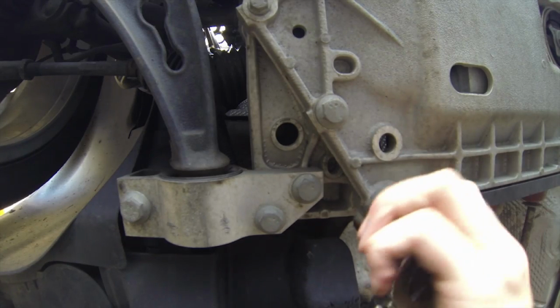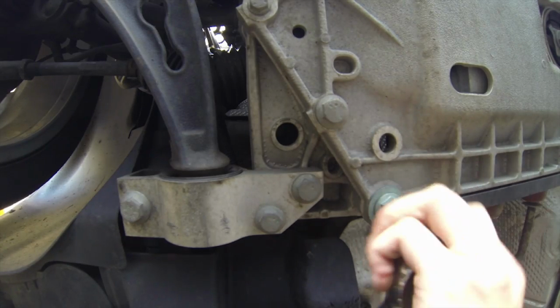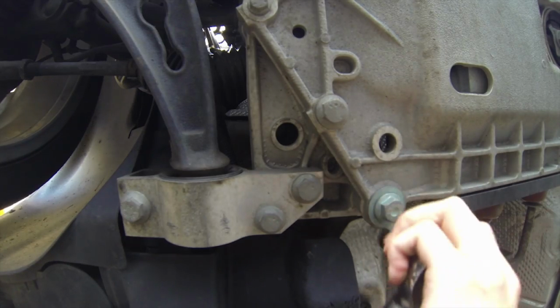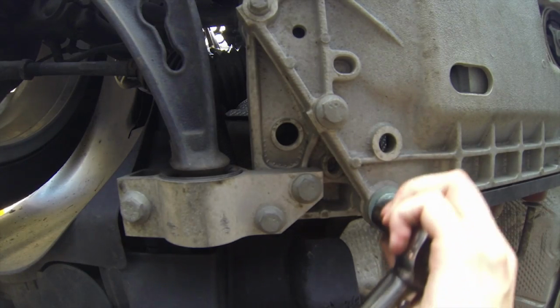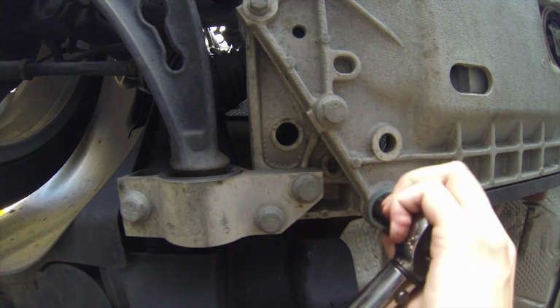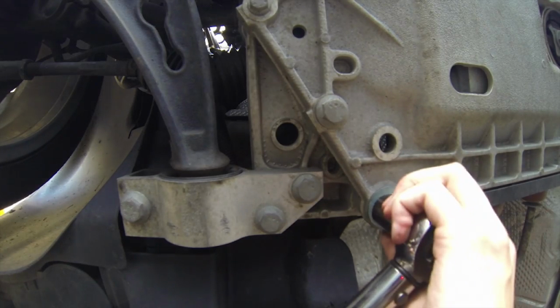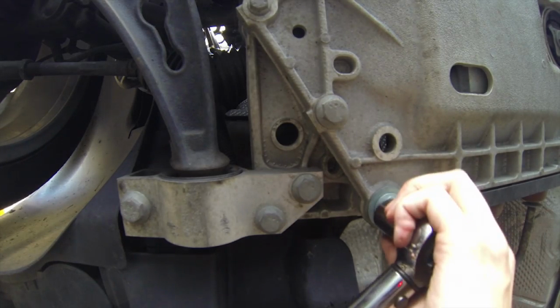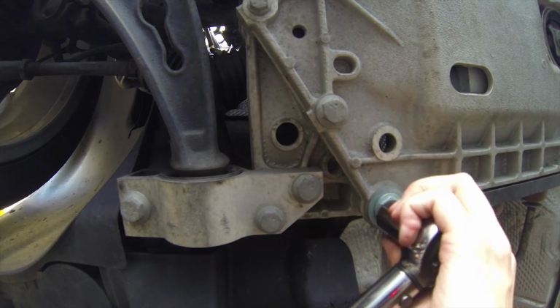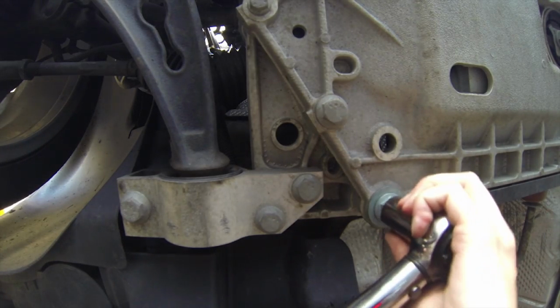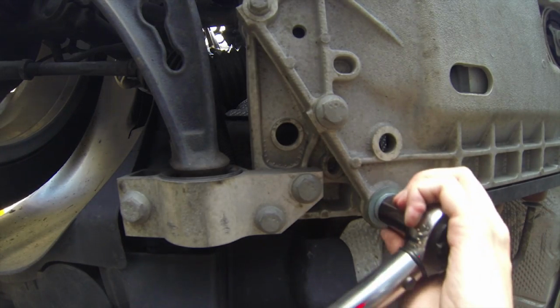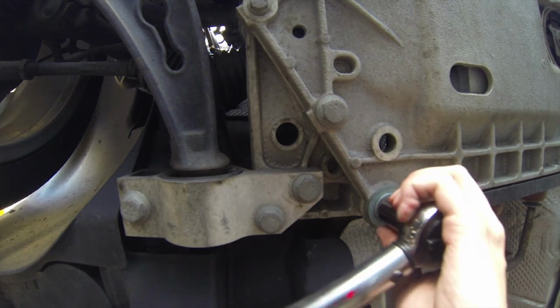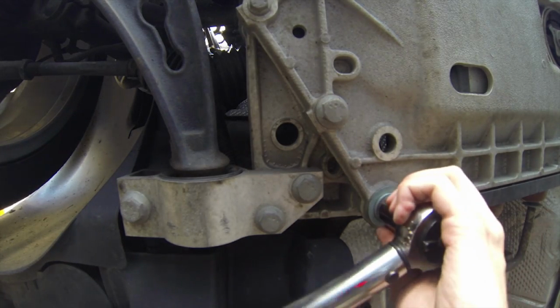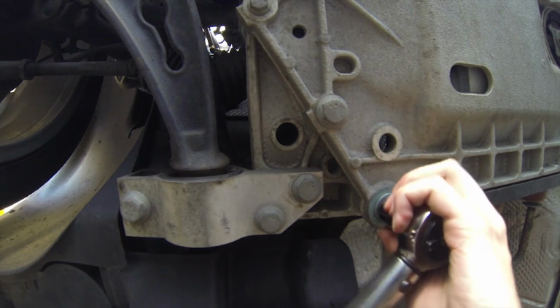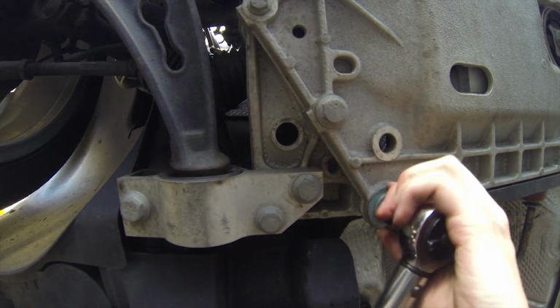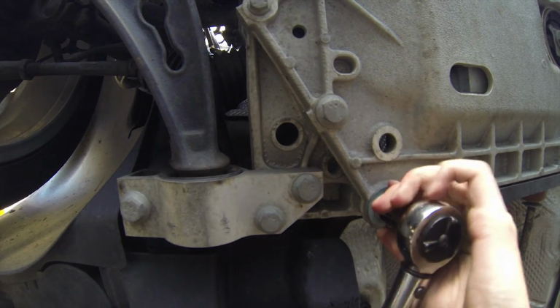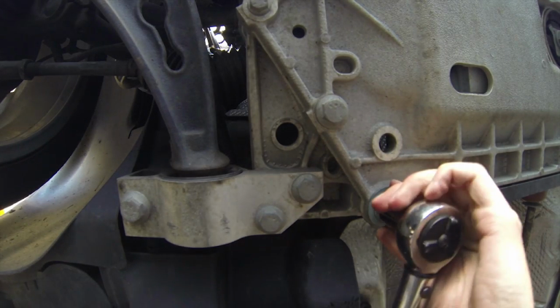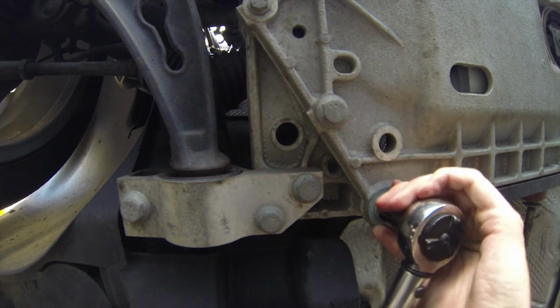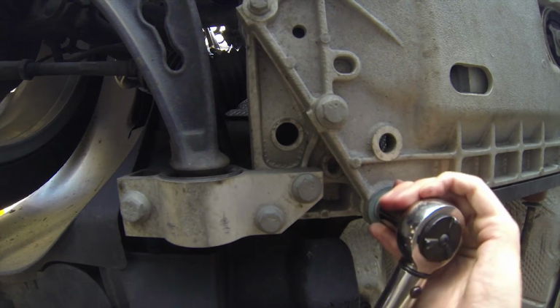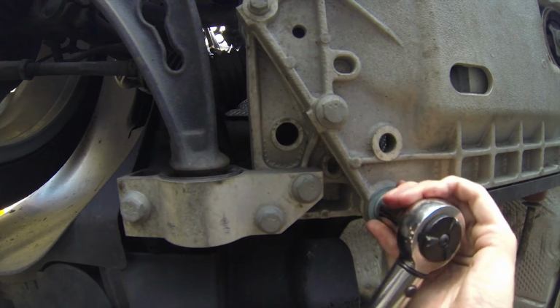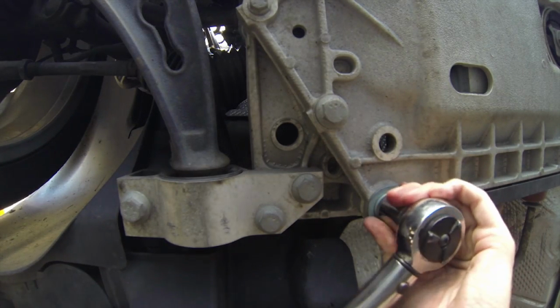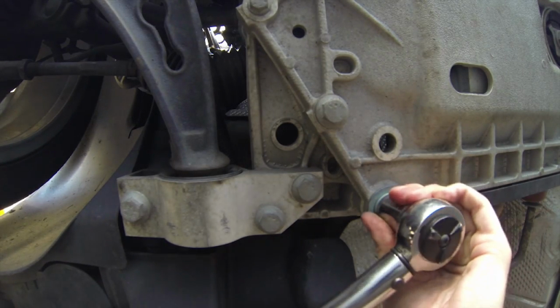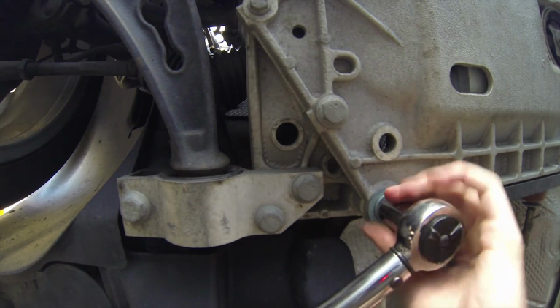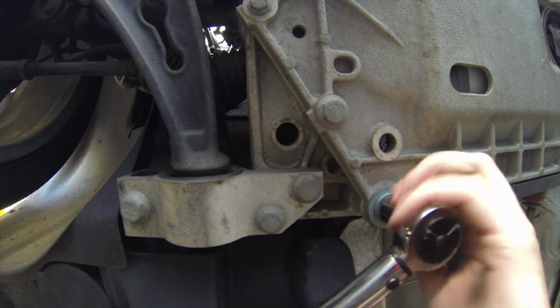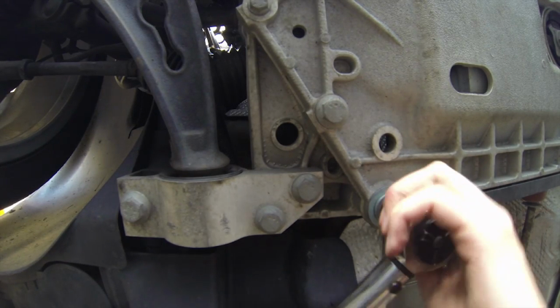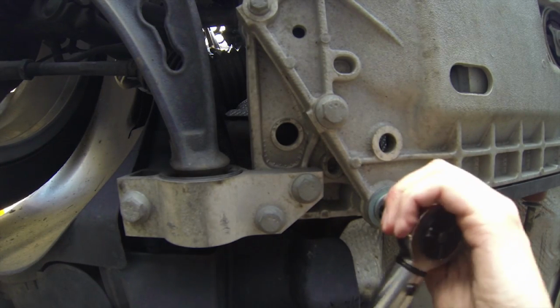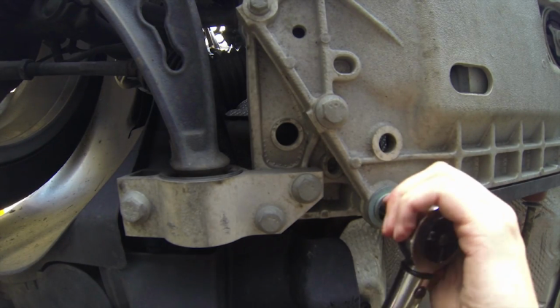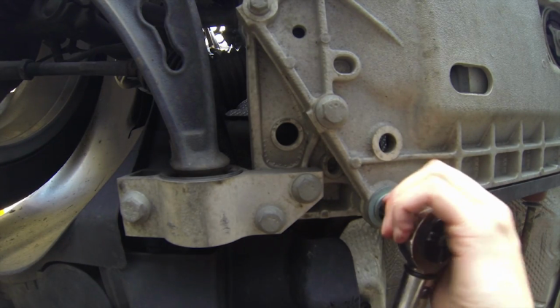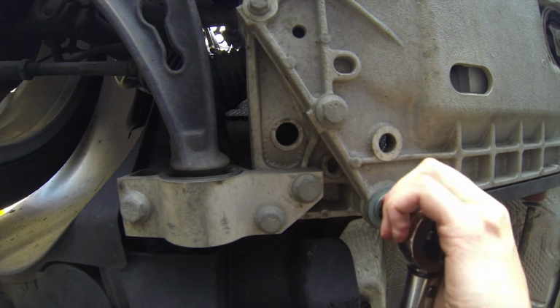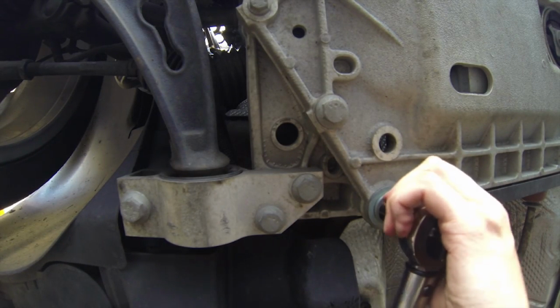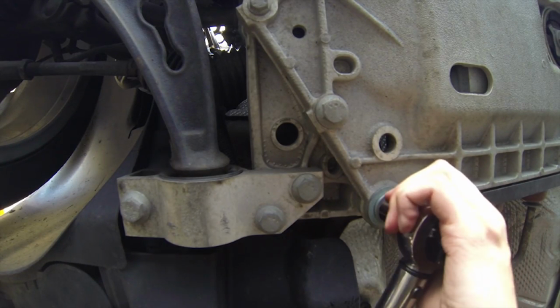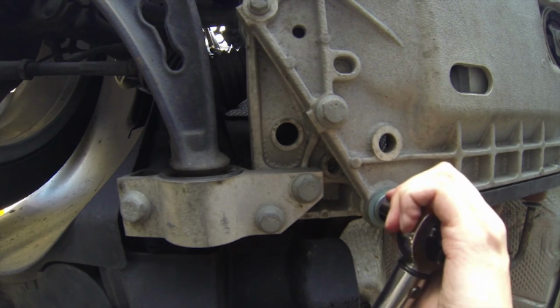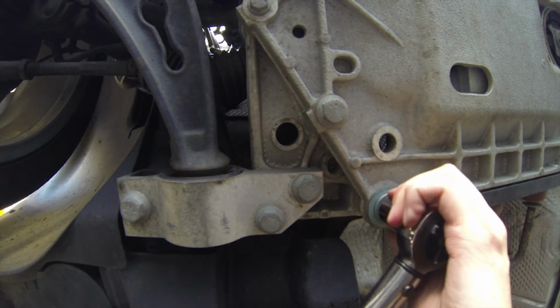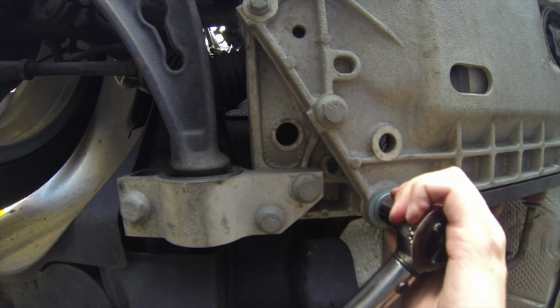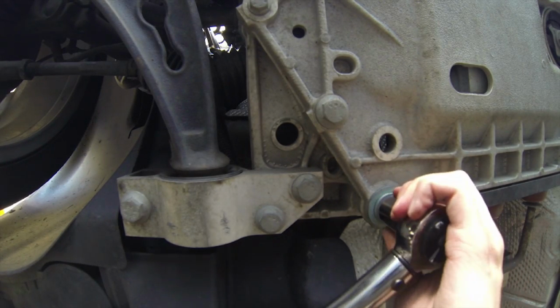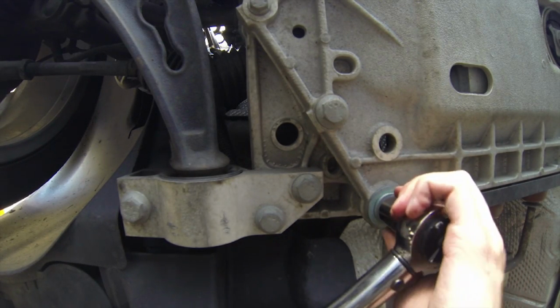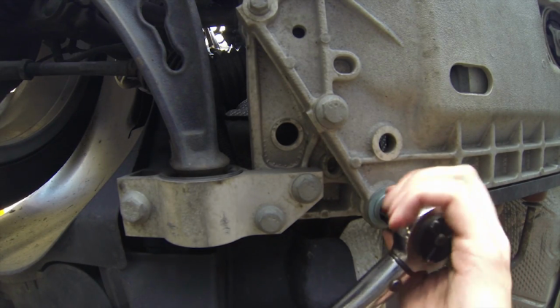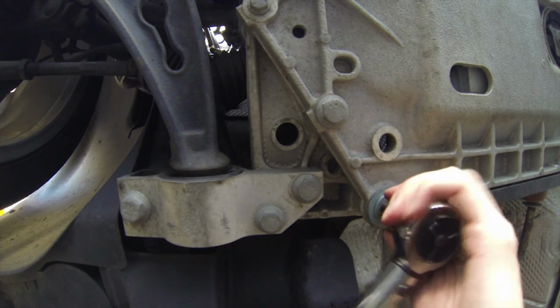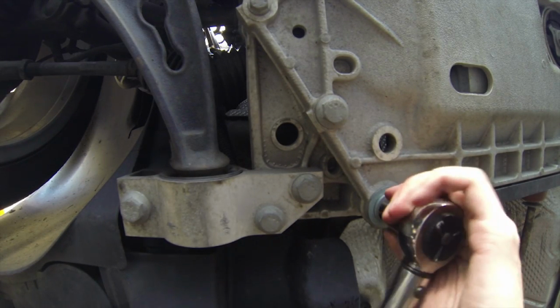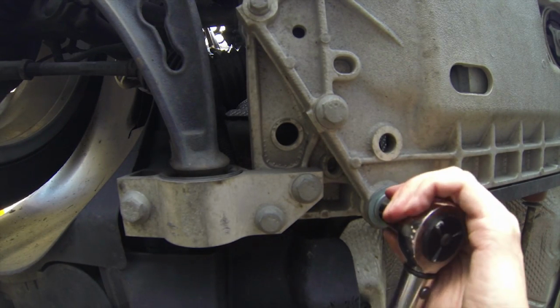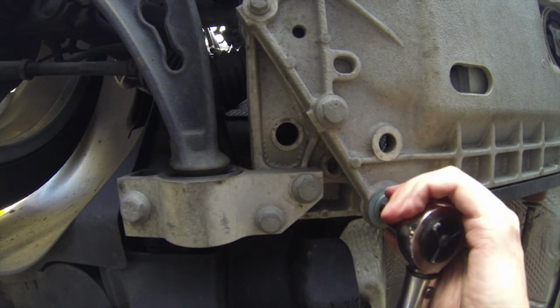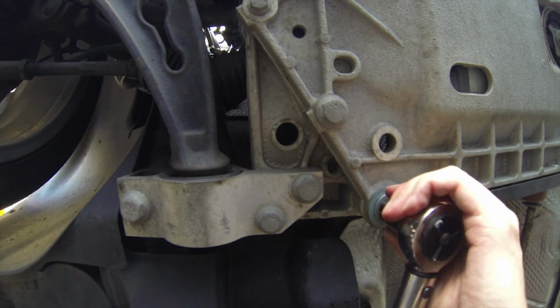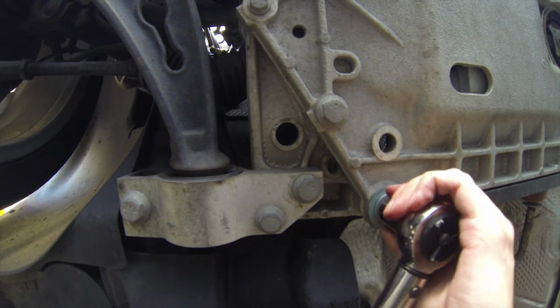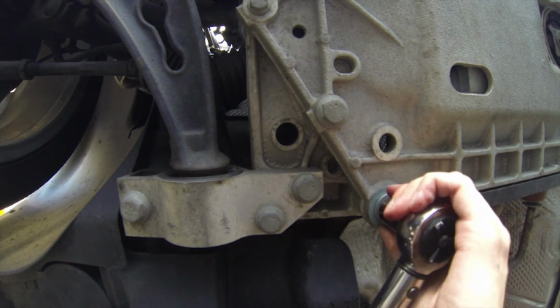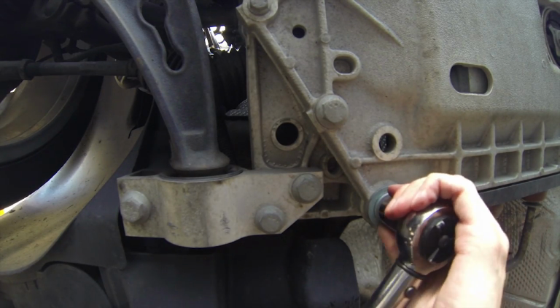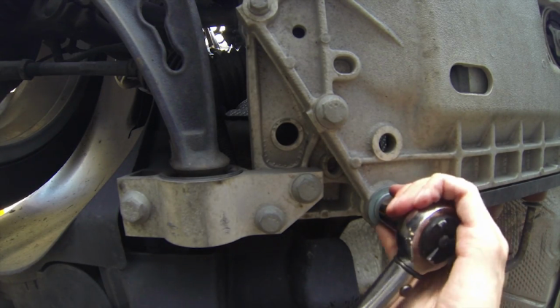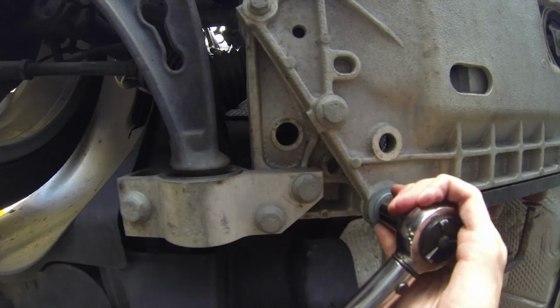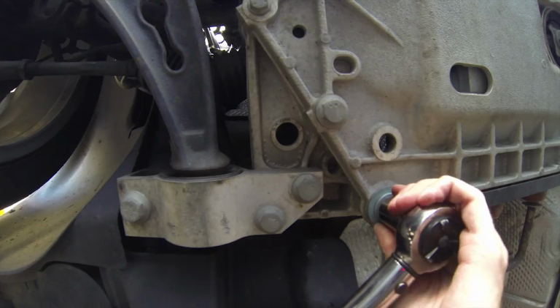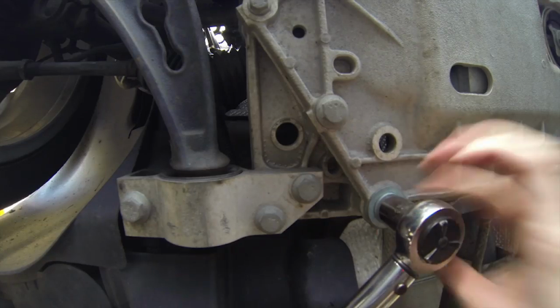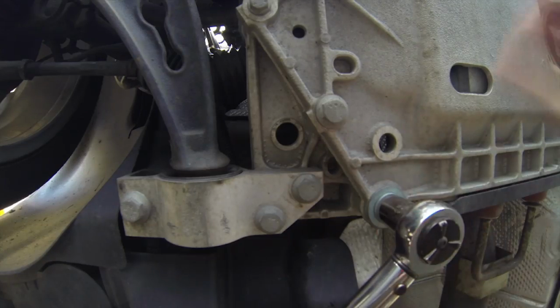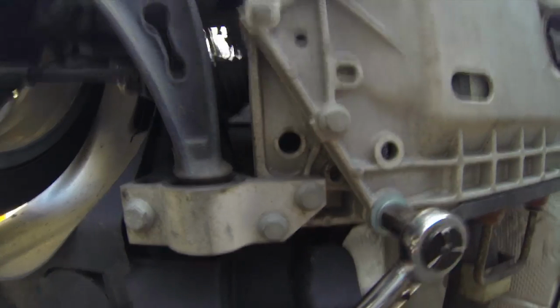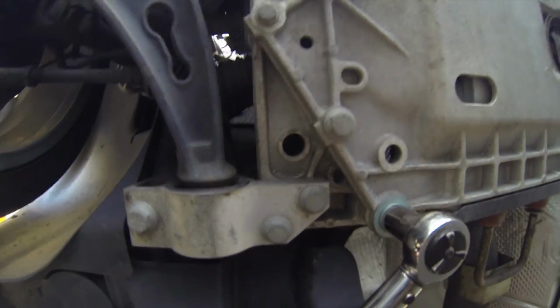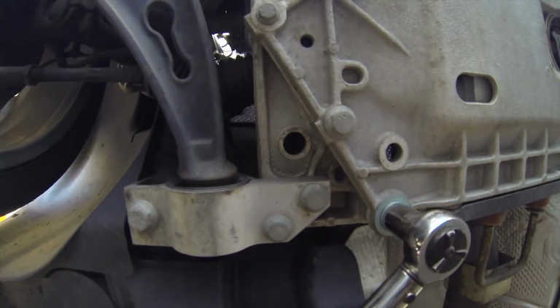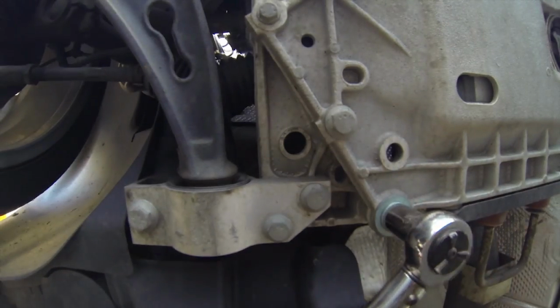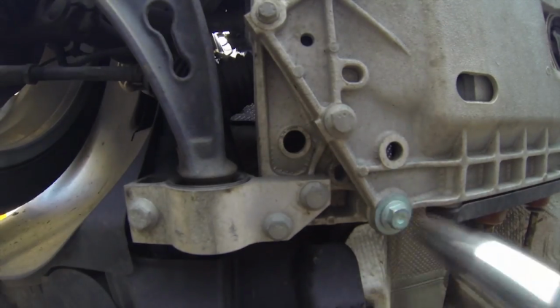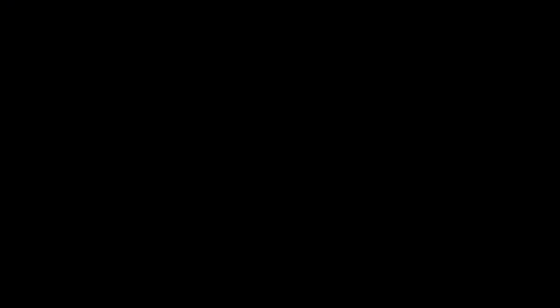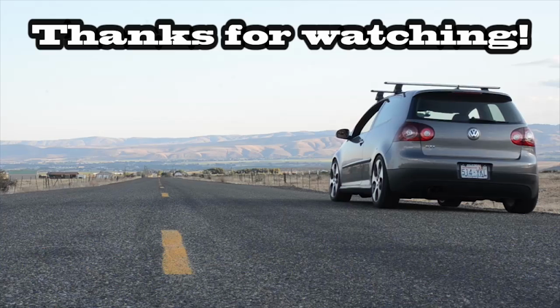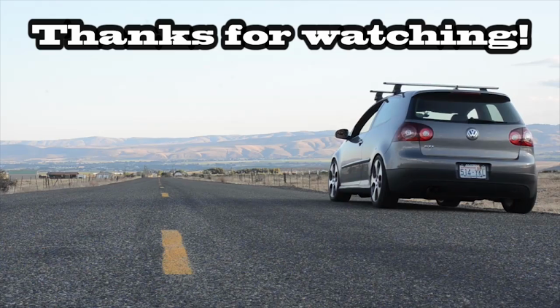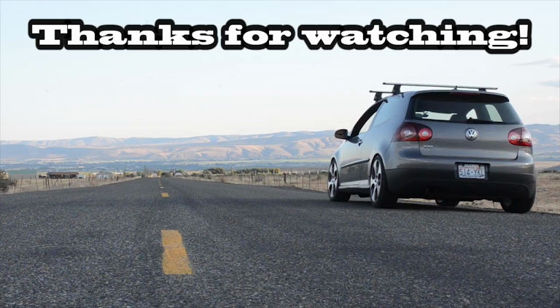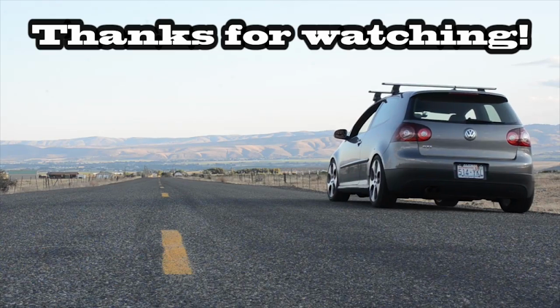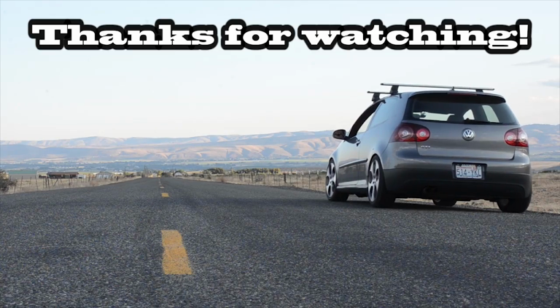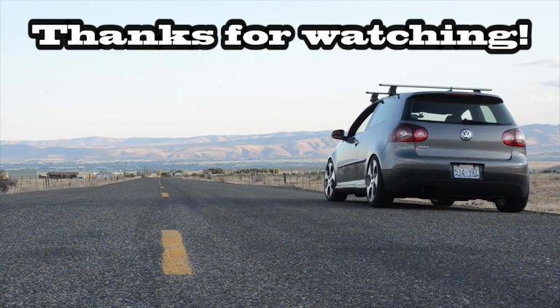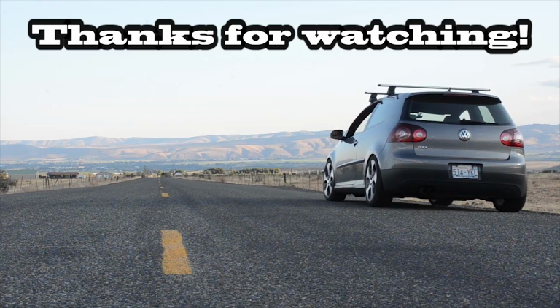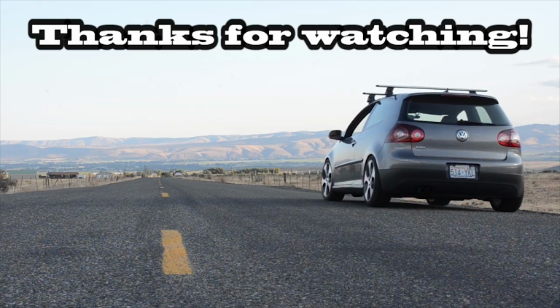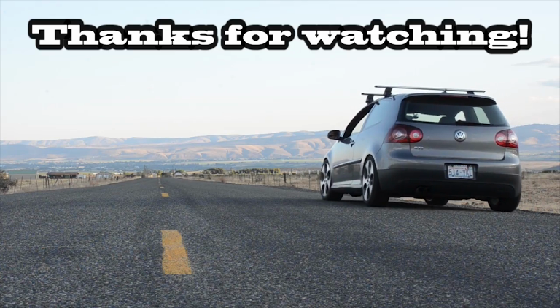If your clunking didn't go away with replacing the subframe bolts, it could possibly be a bad strut bearing.